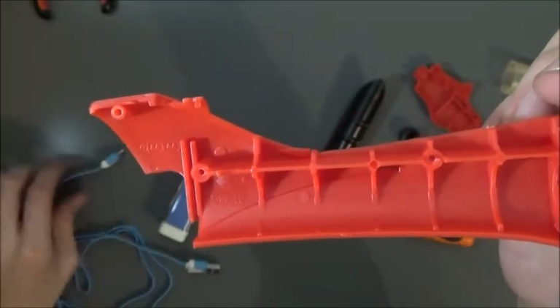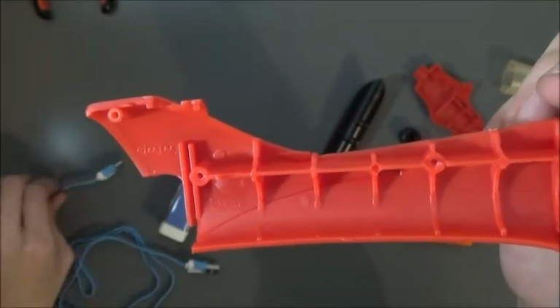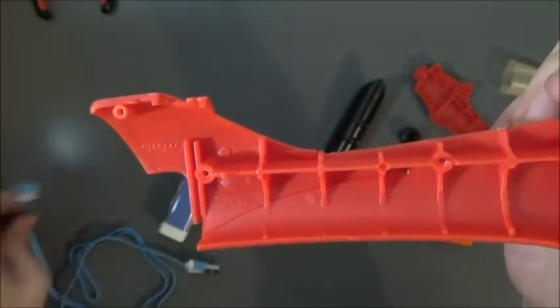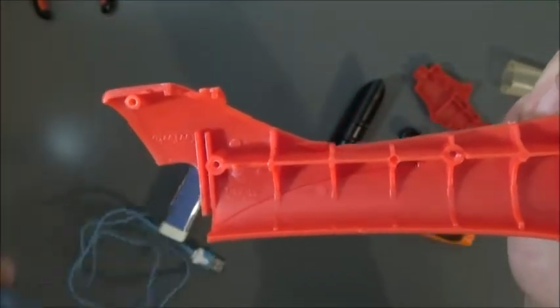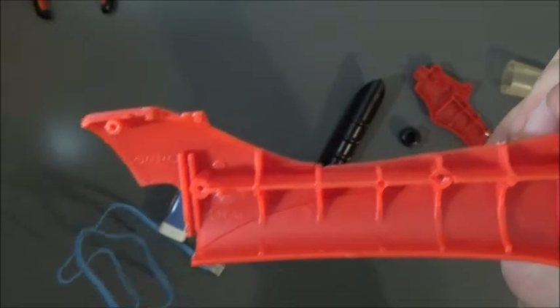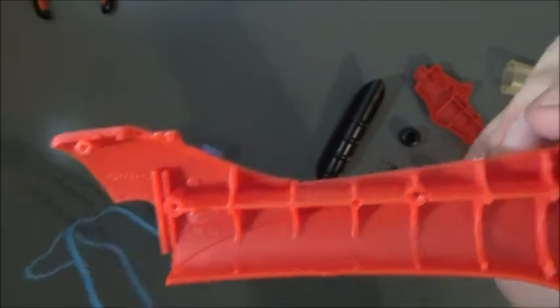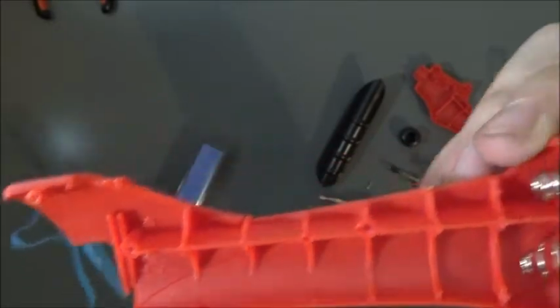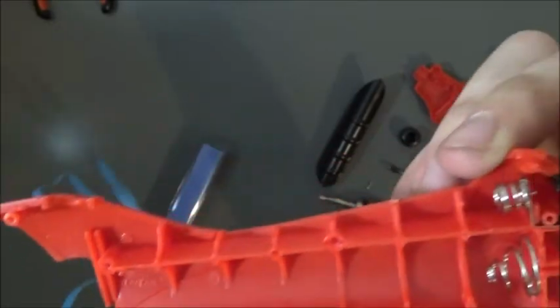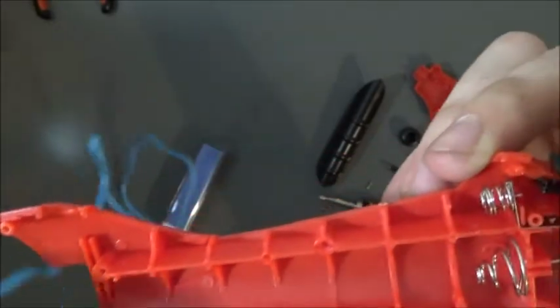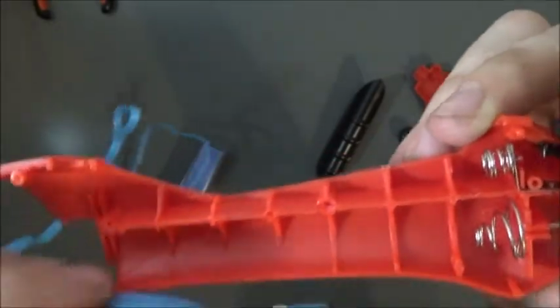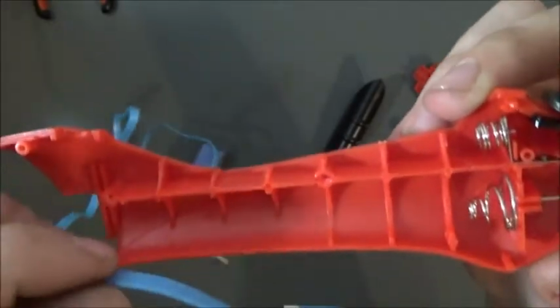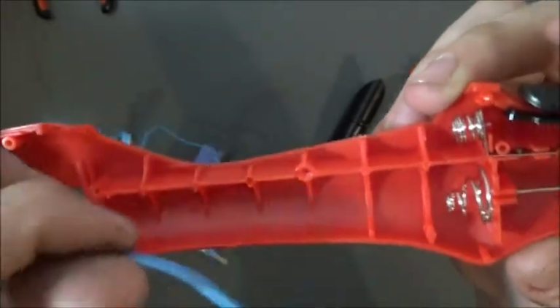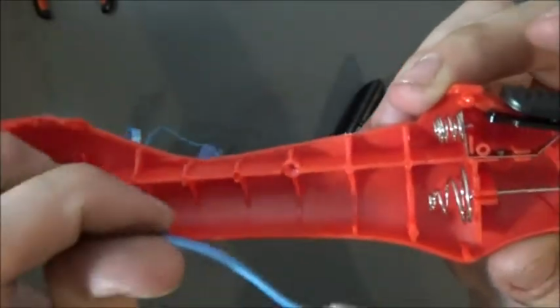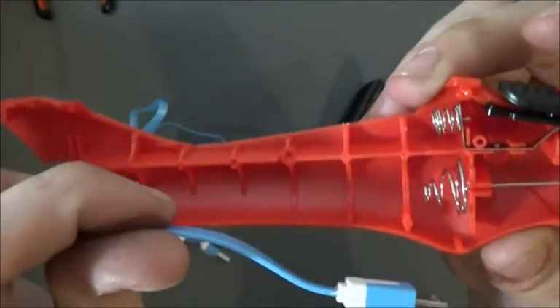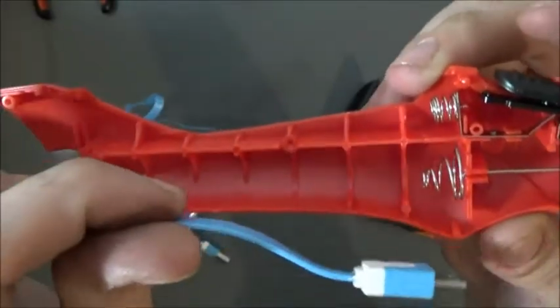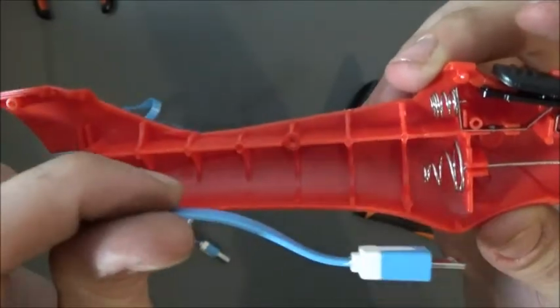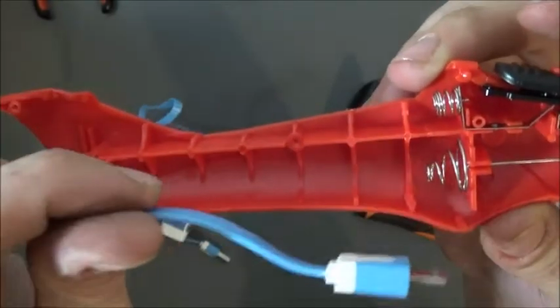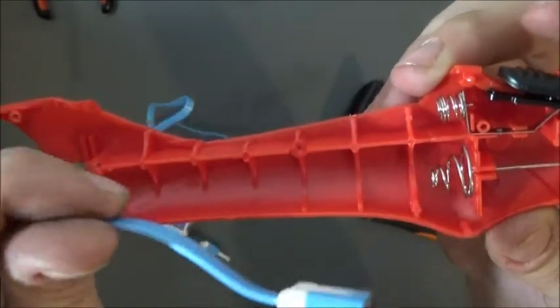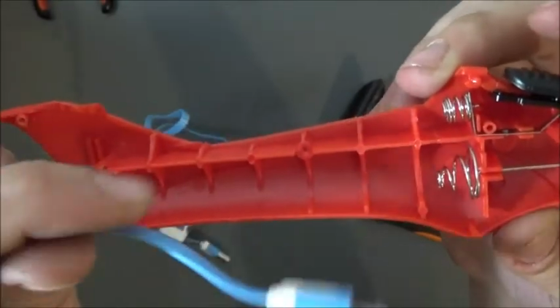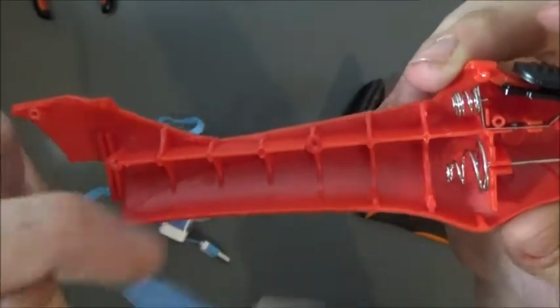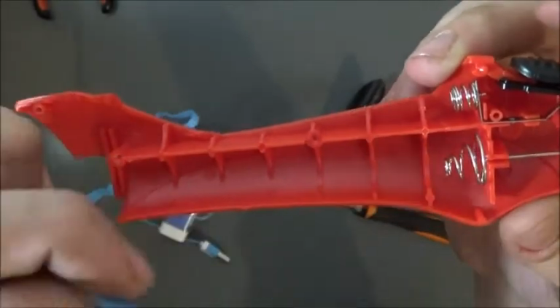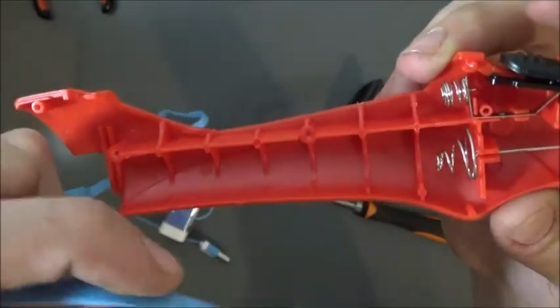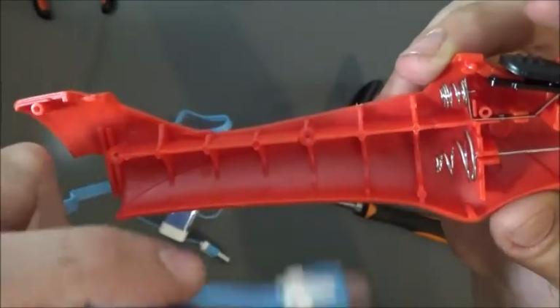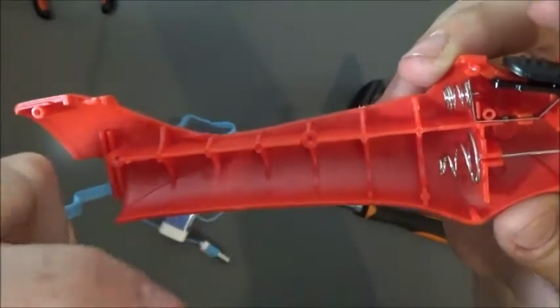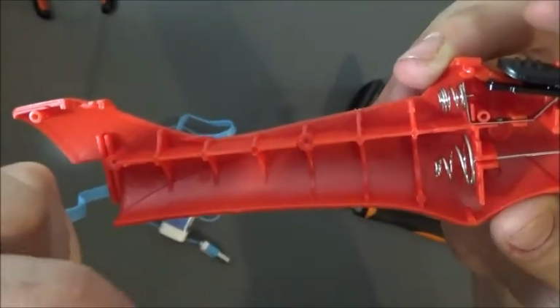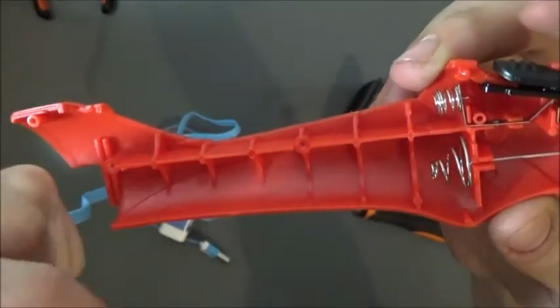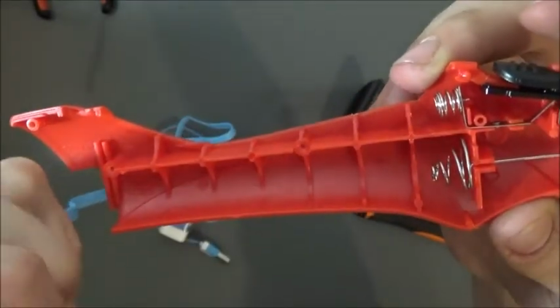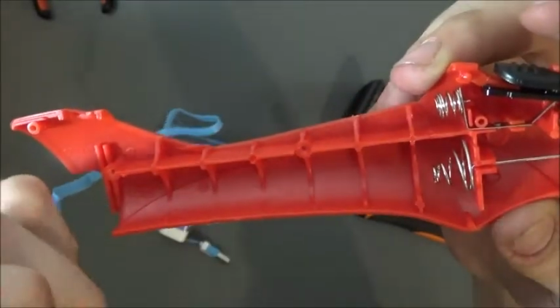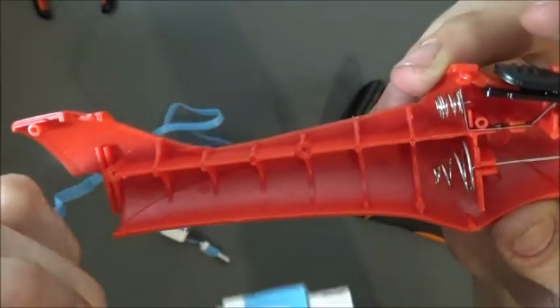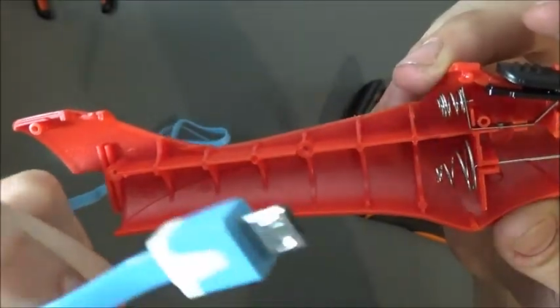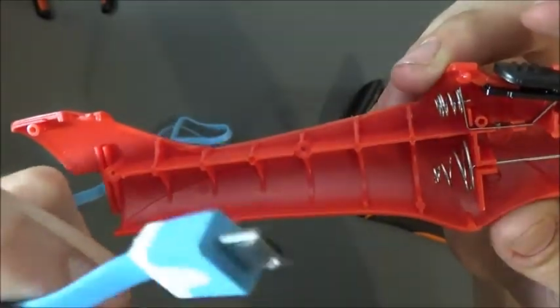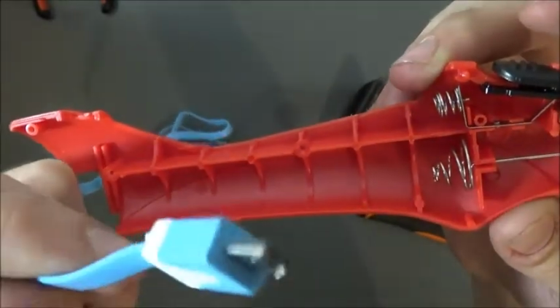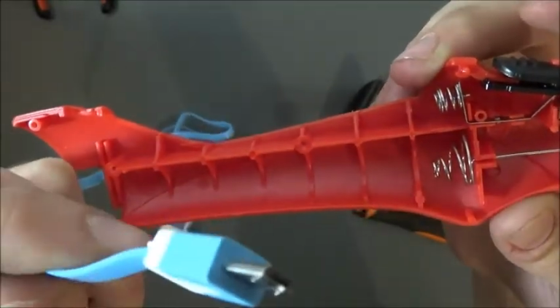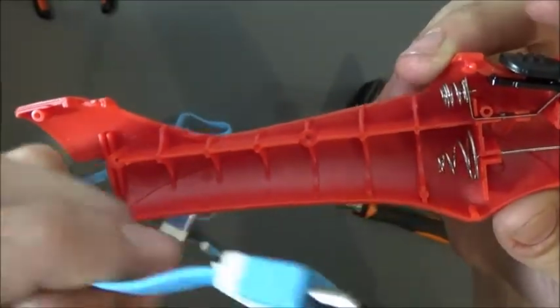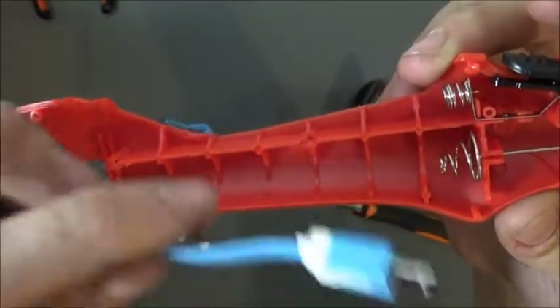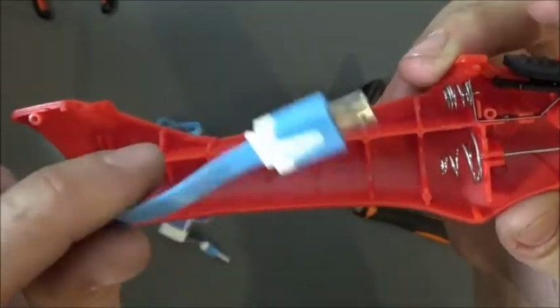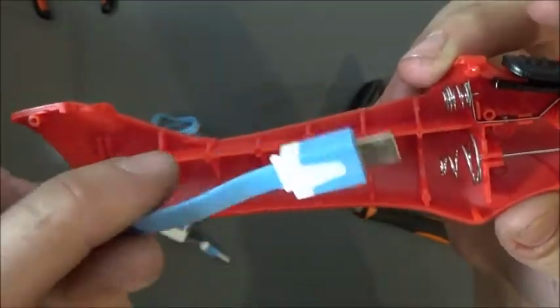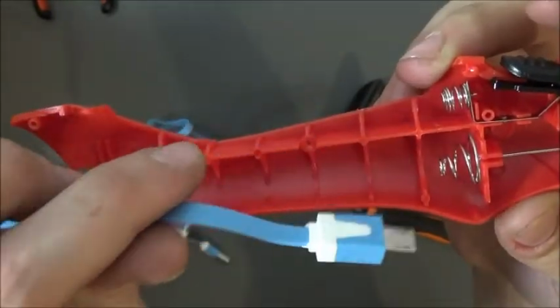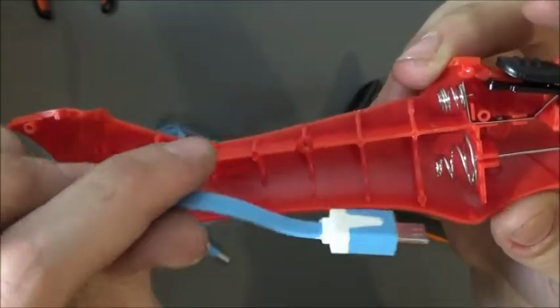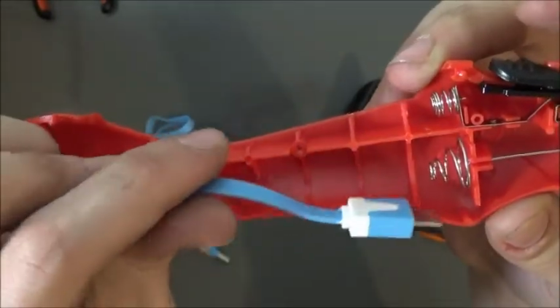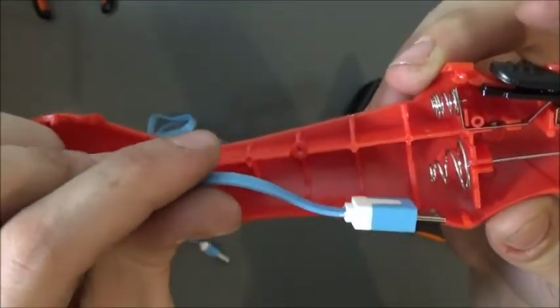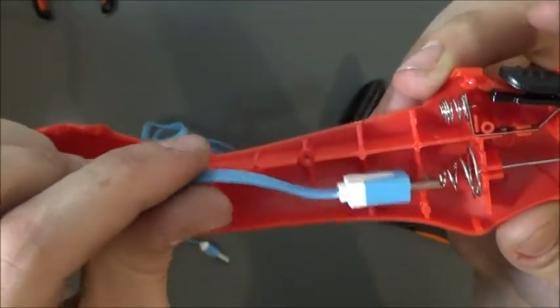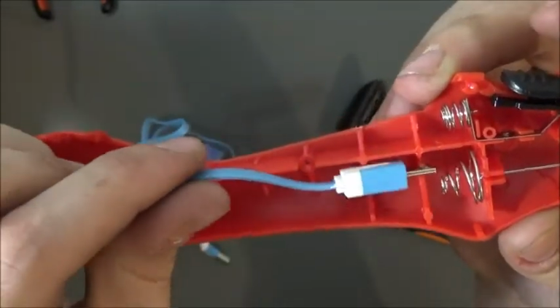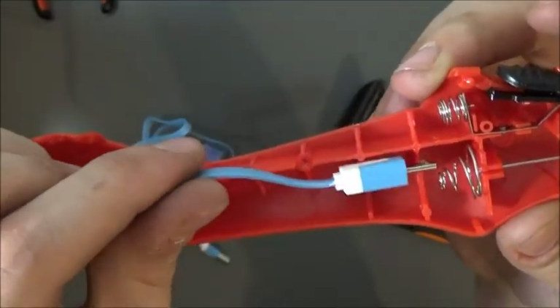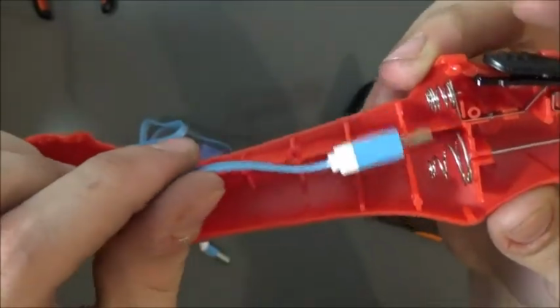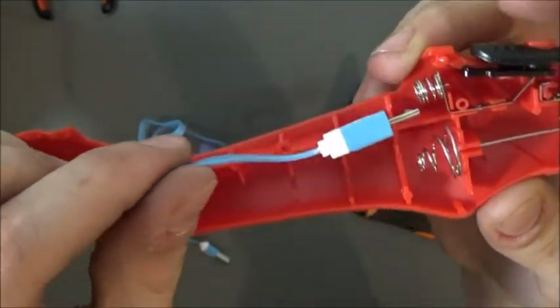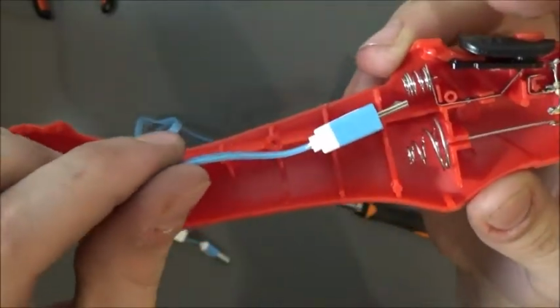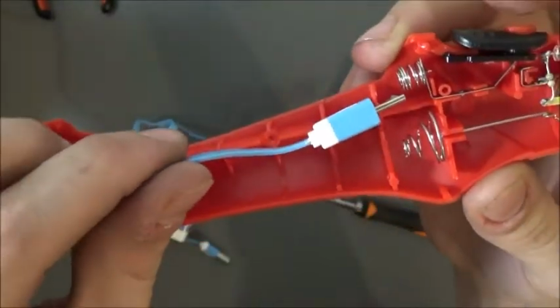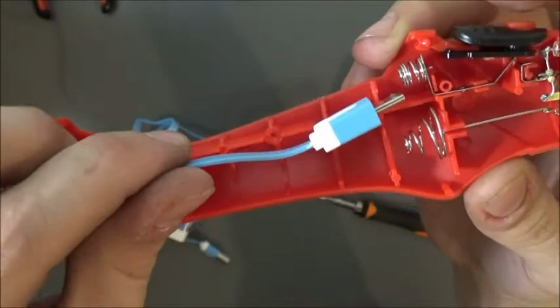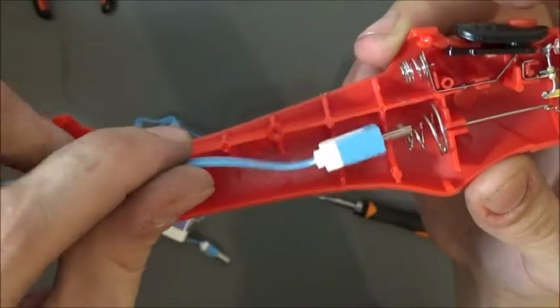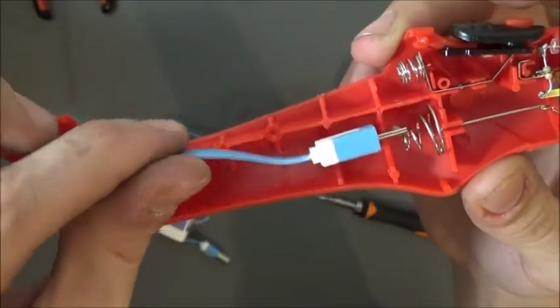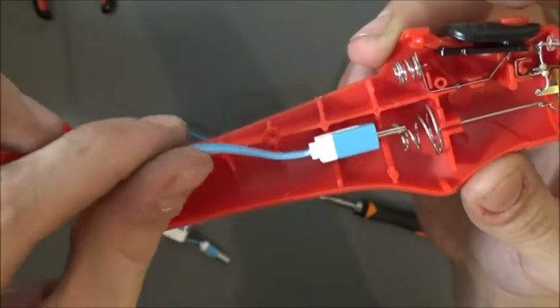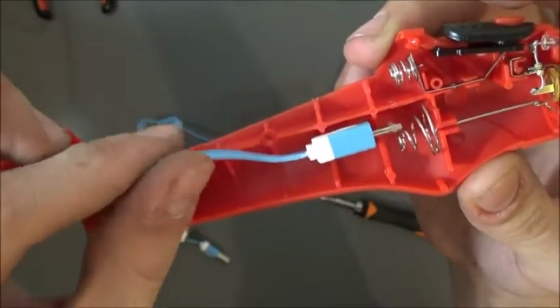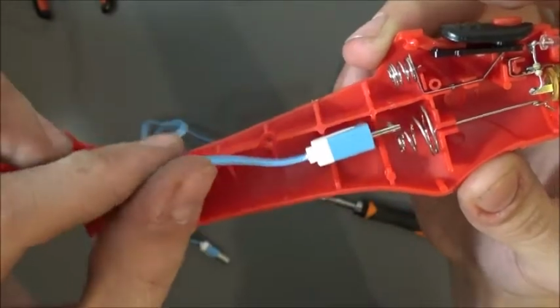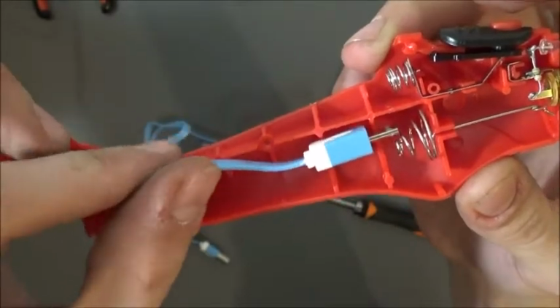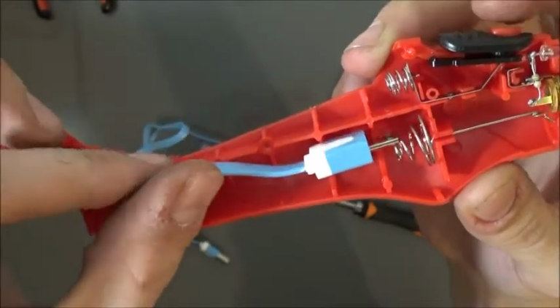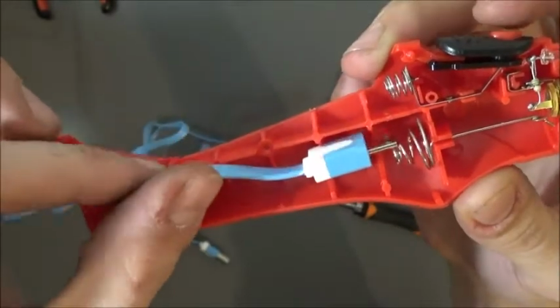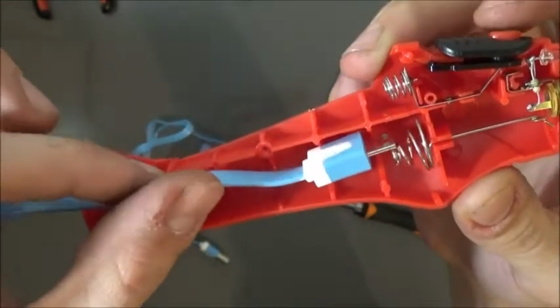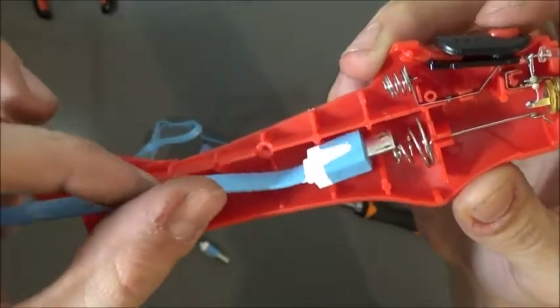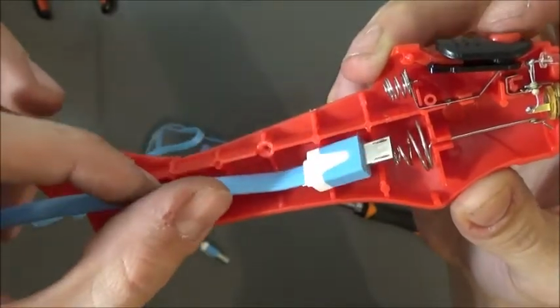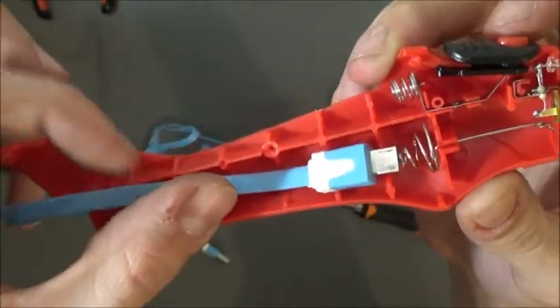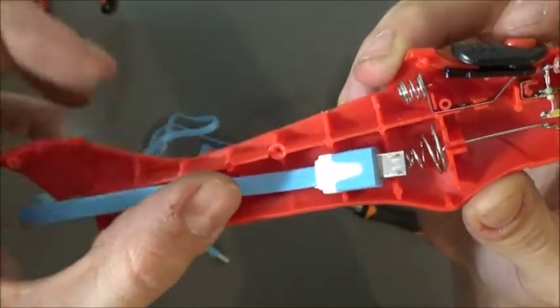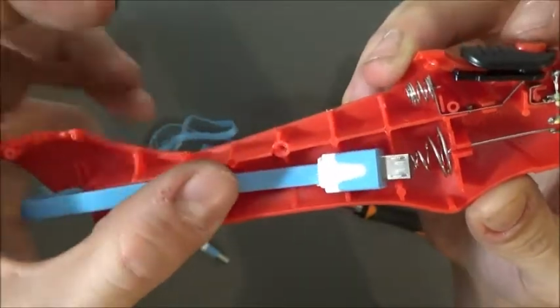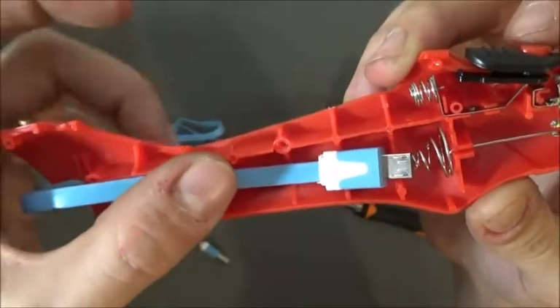Basically just like this — I'll cut the leads on this and run it on the inside like that.